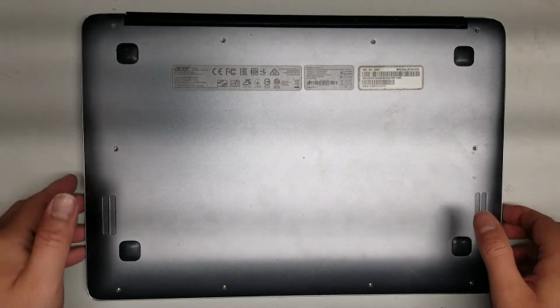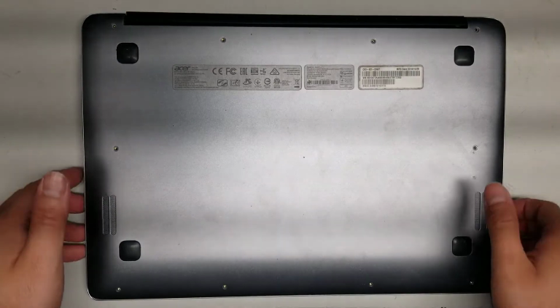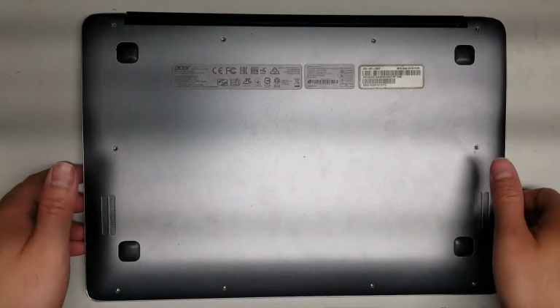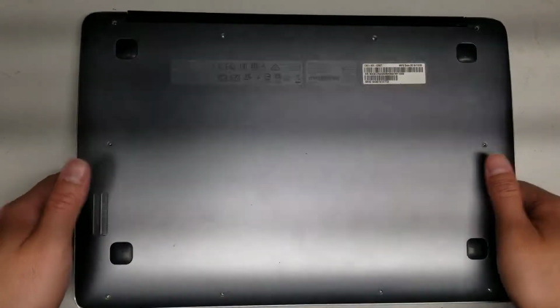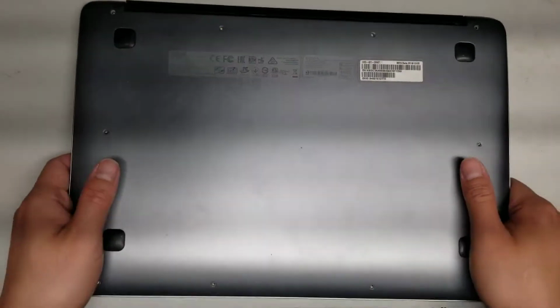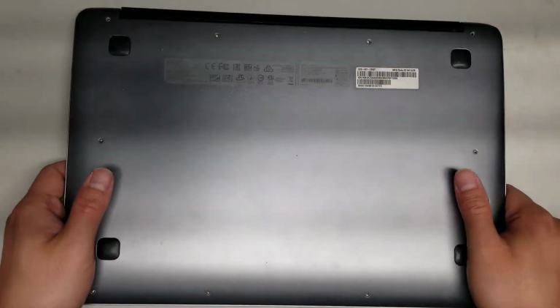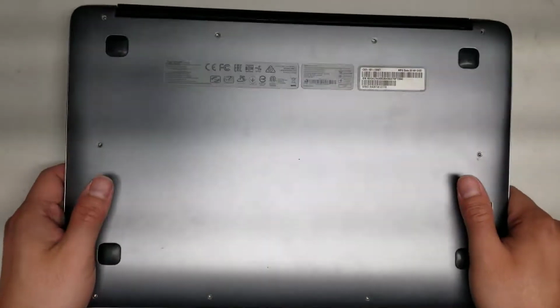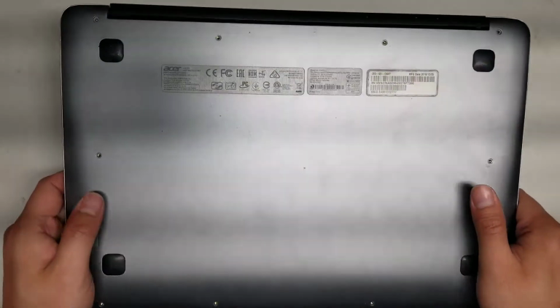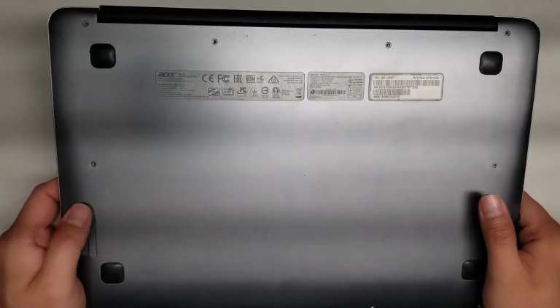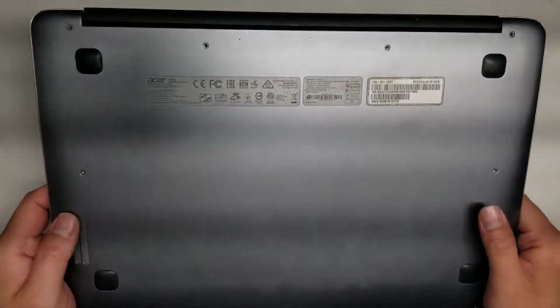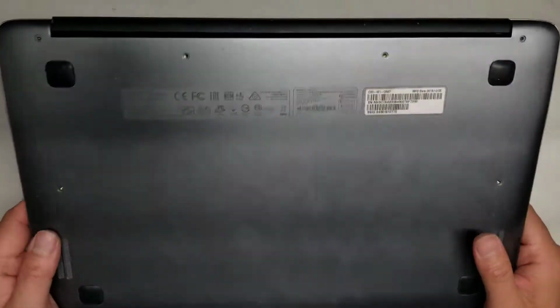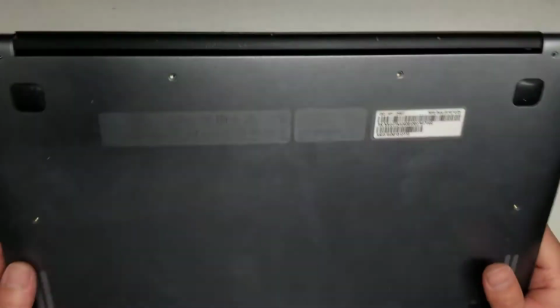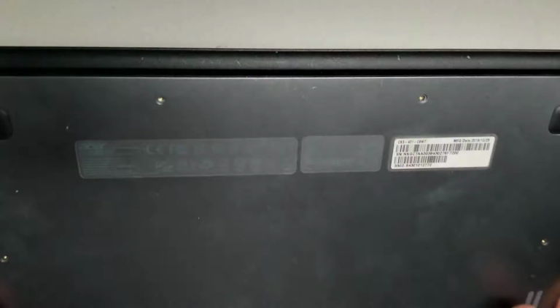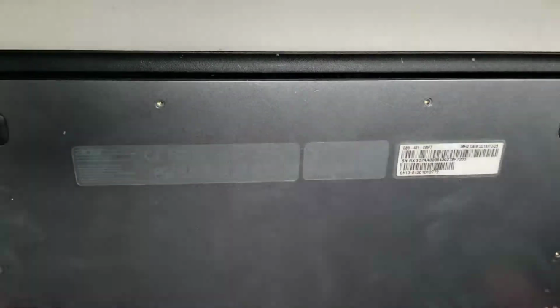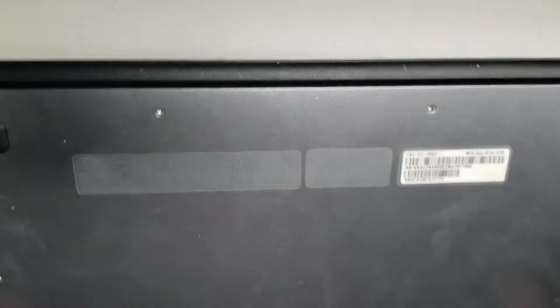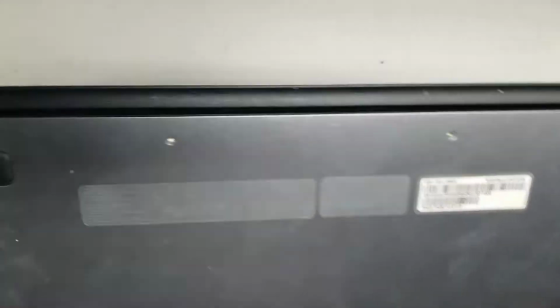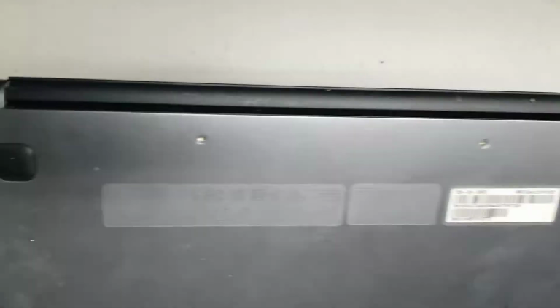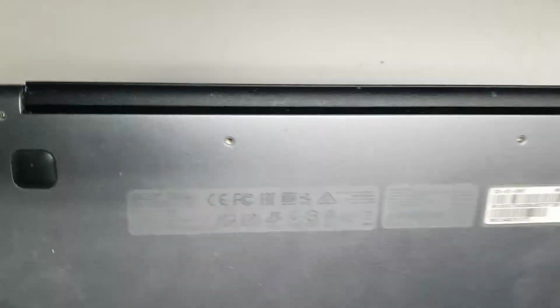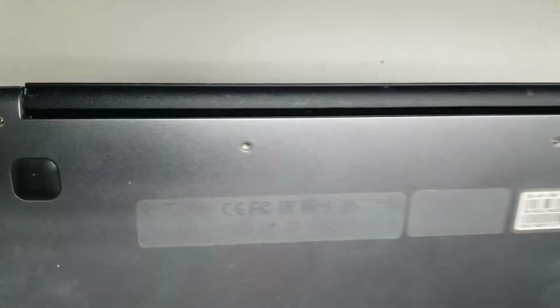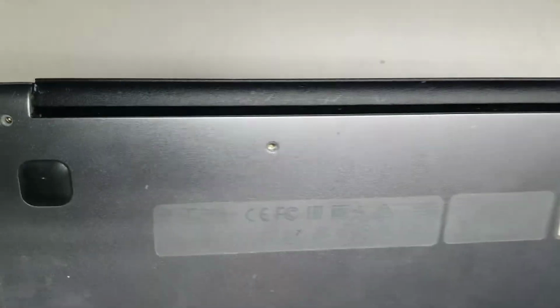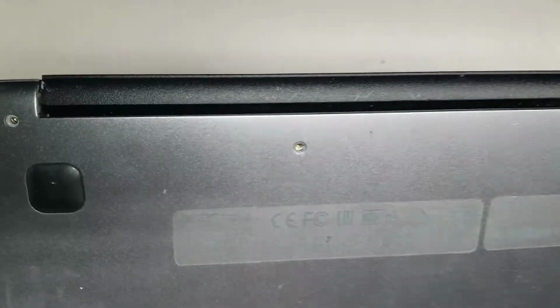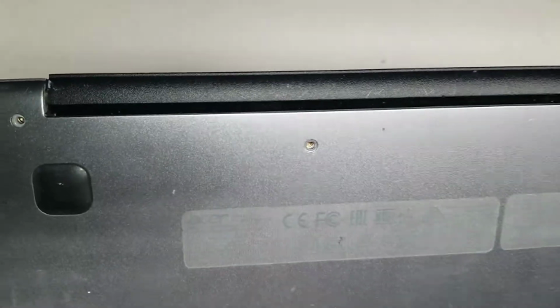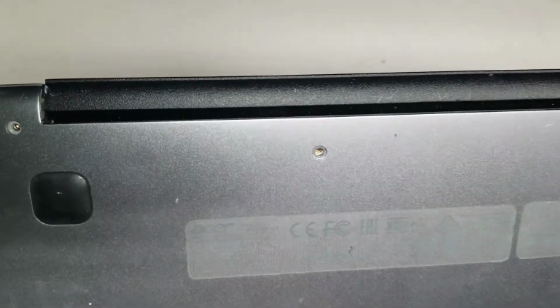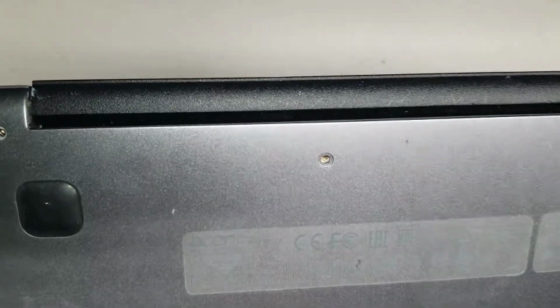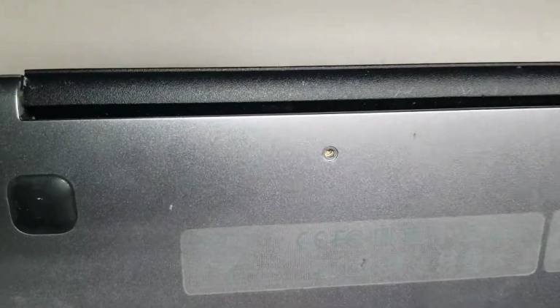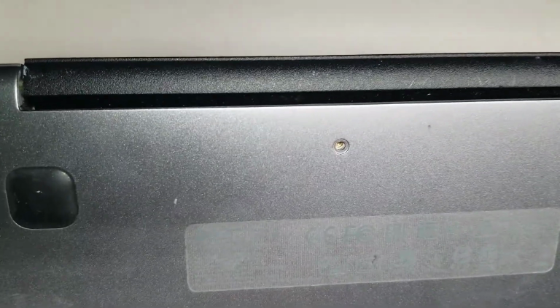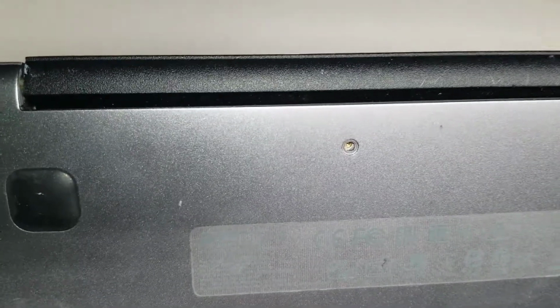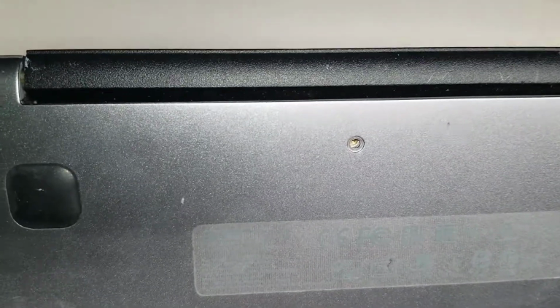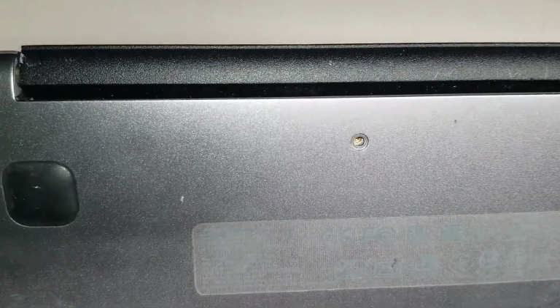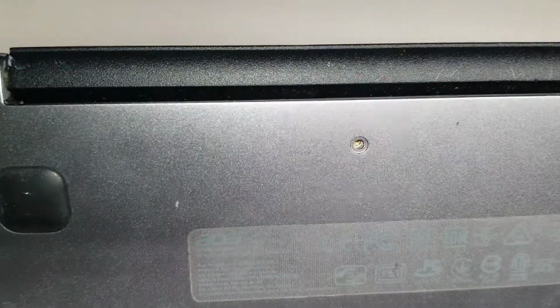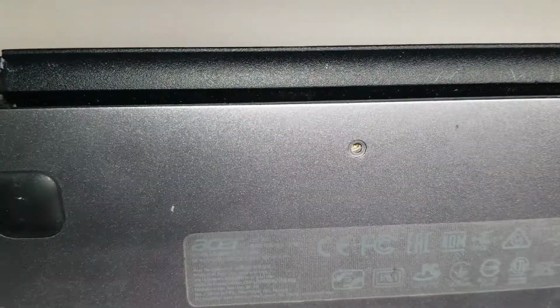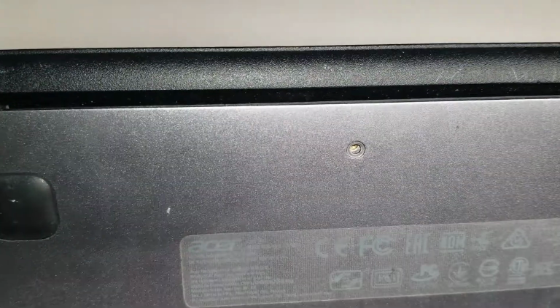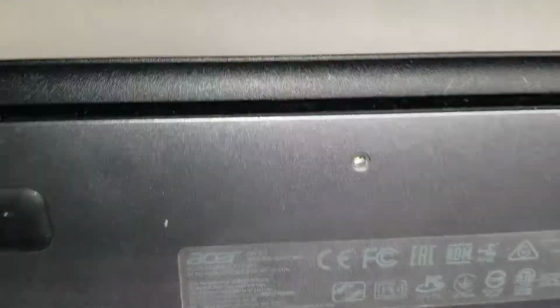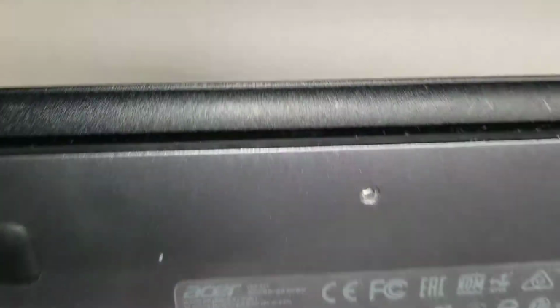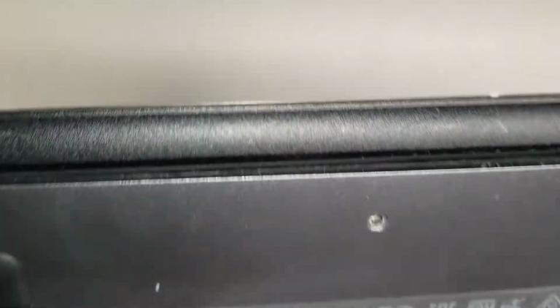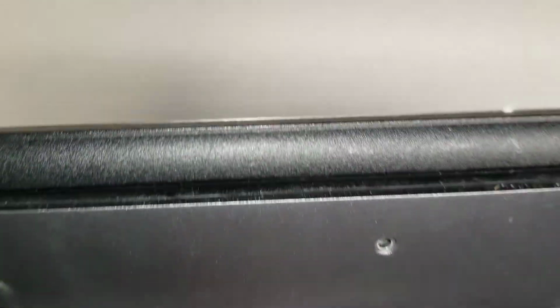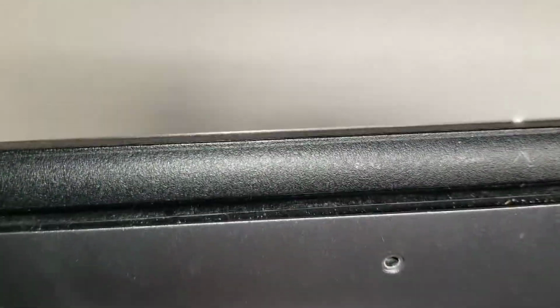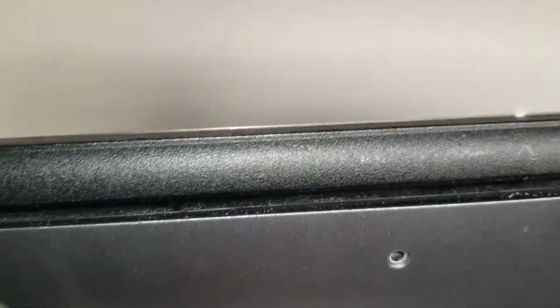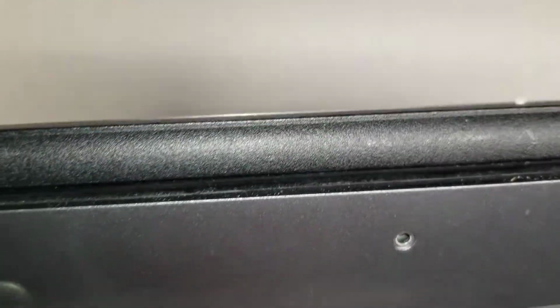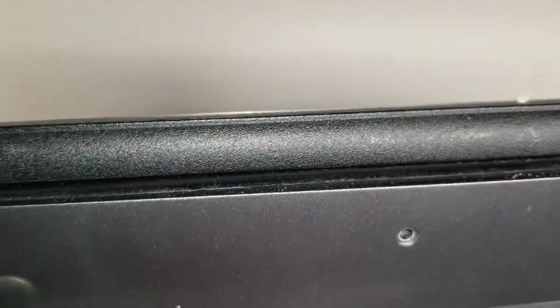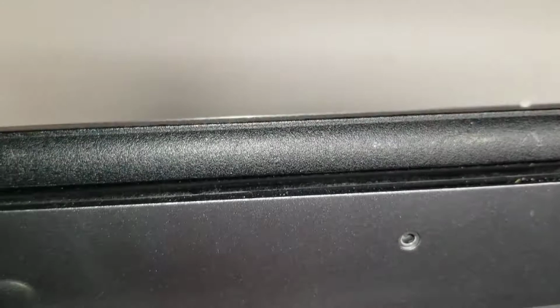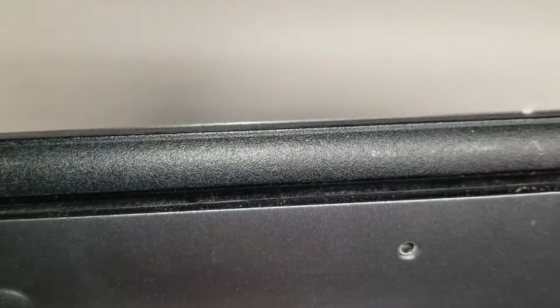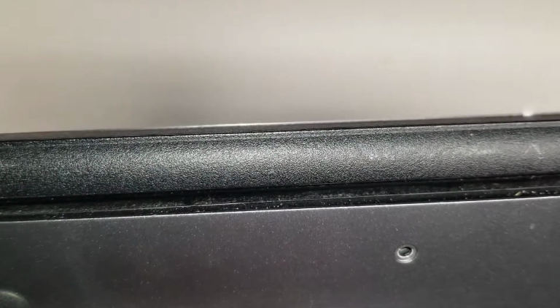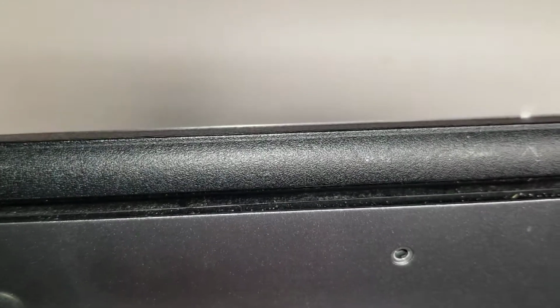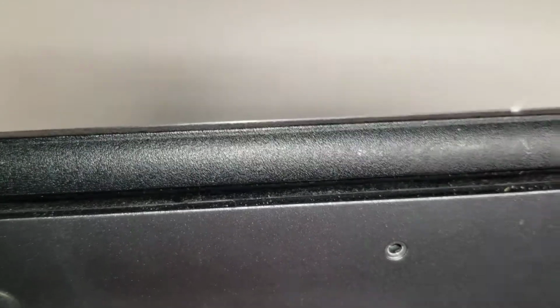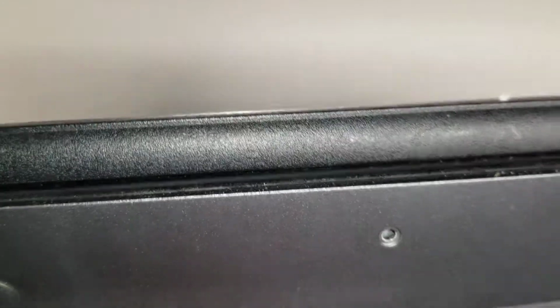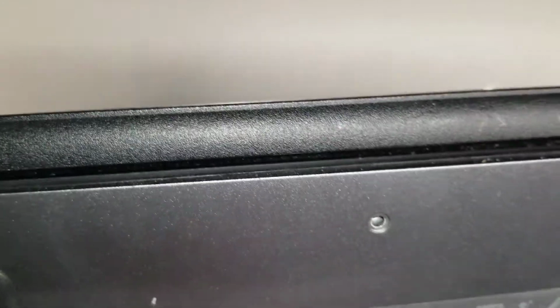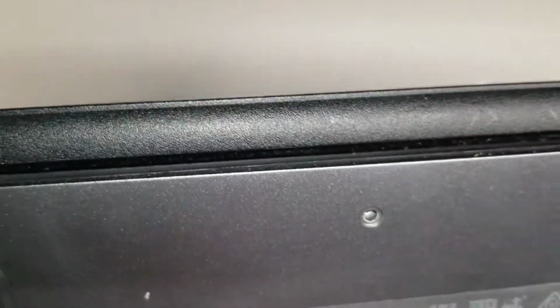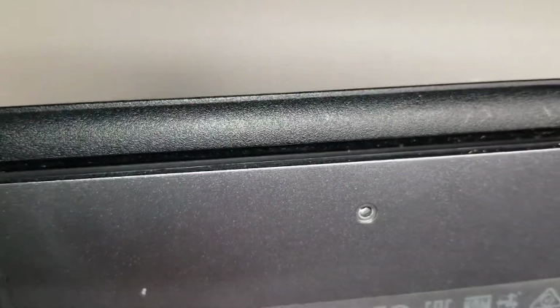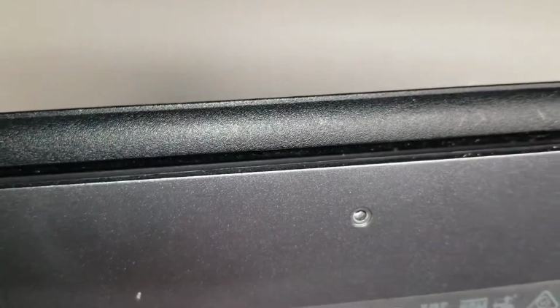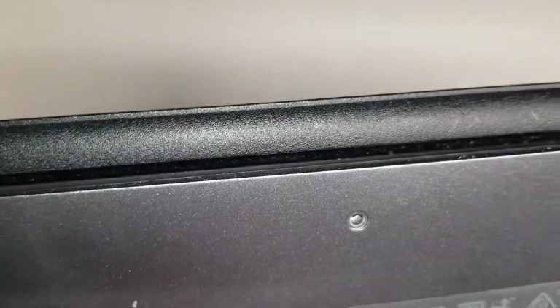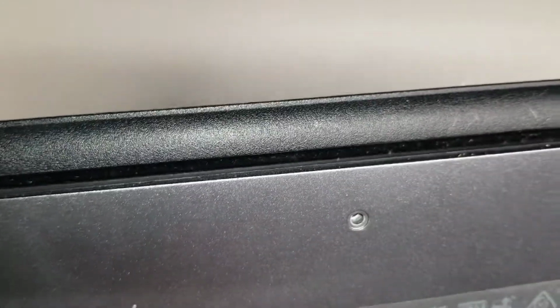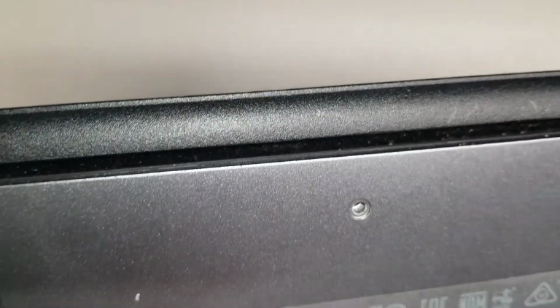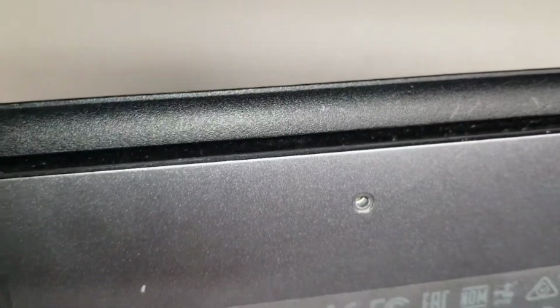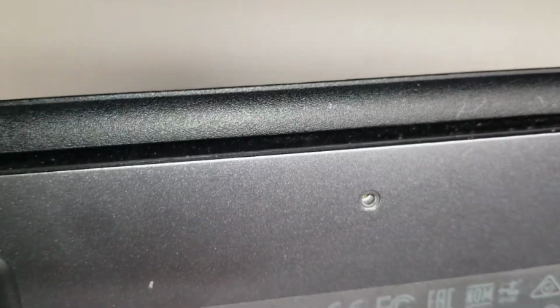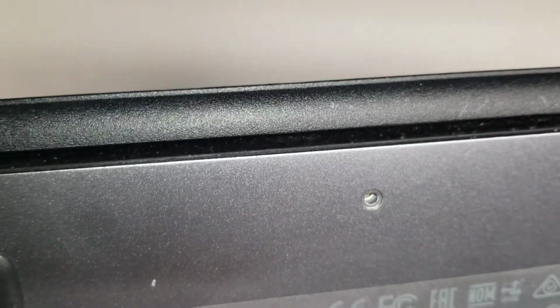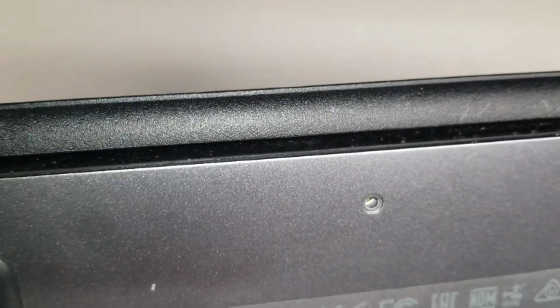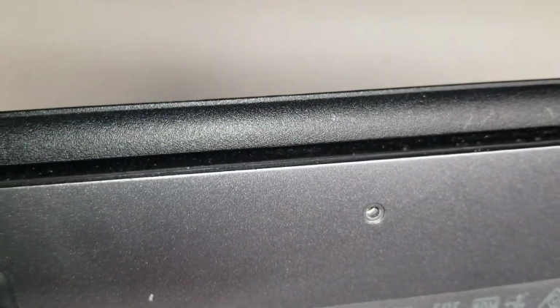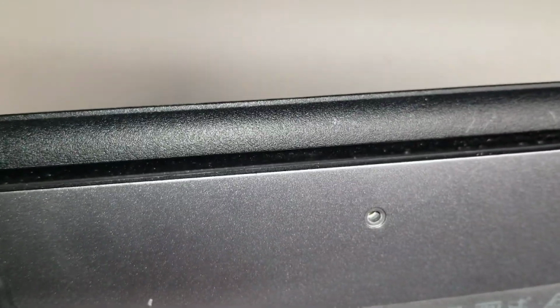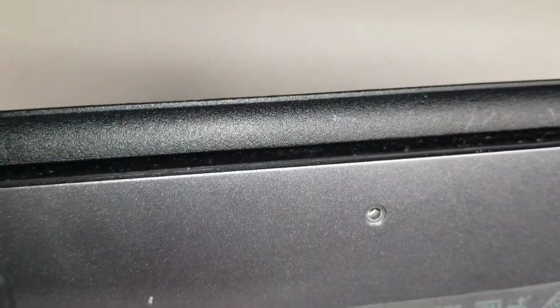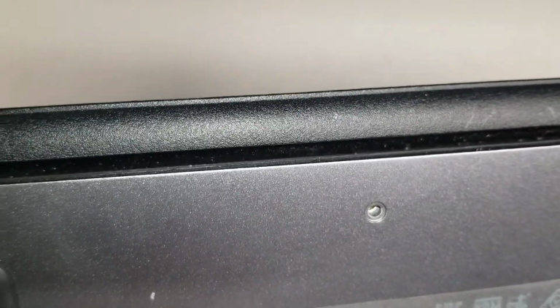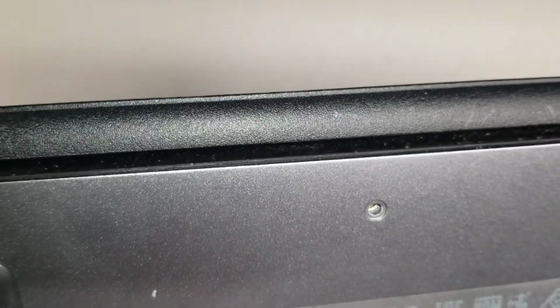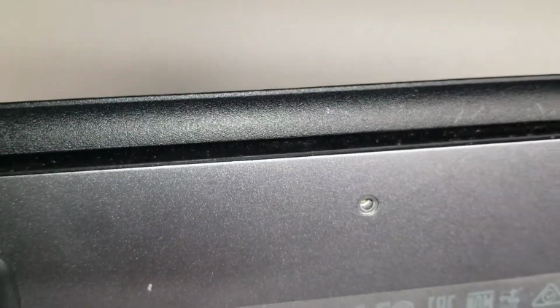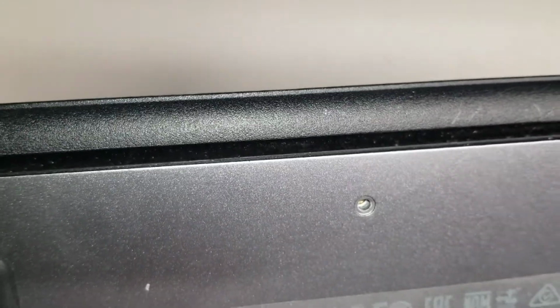I'm going to open up and show how to disassemble this Acer Model N16P1.